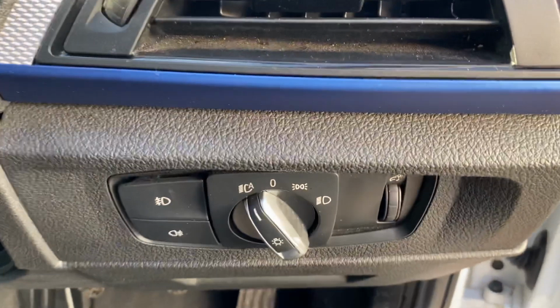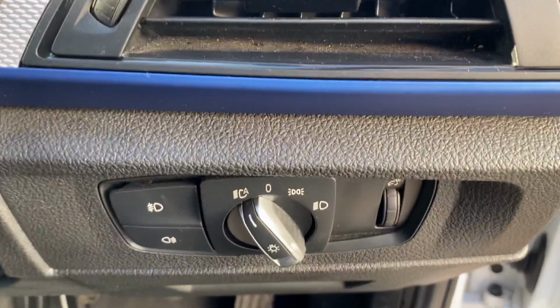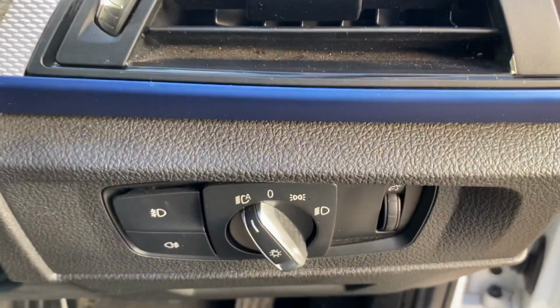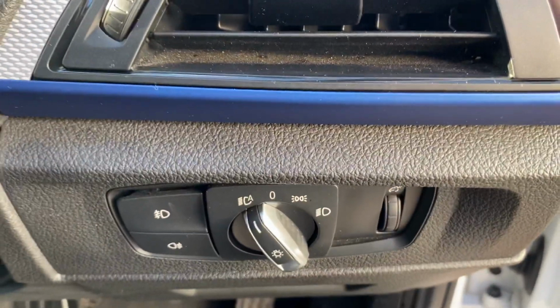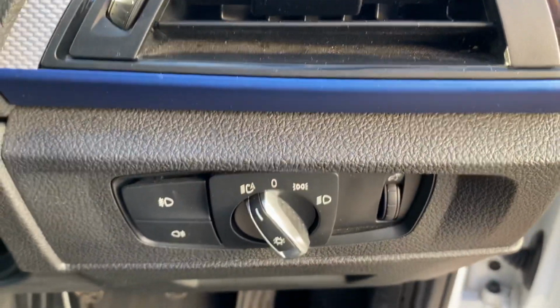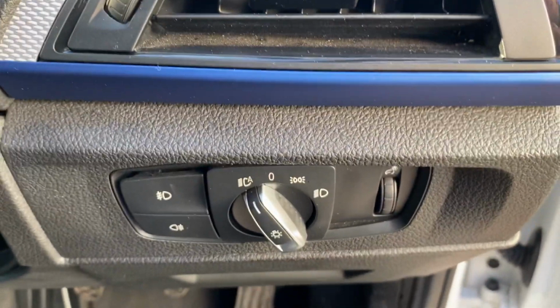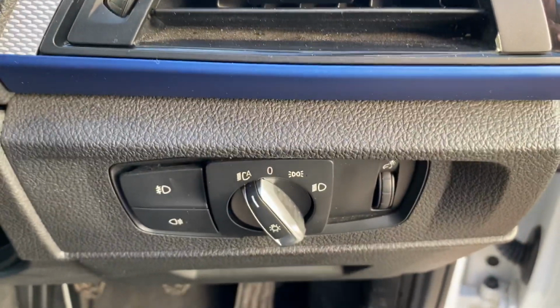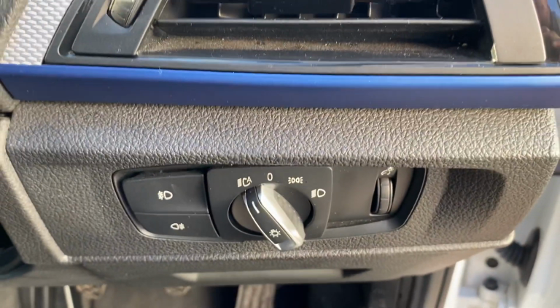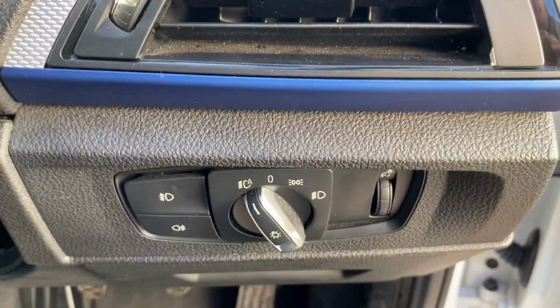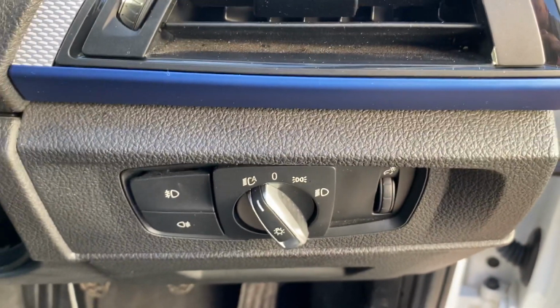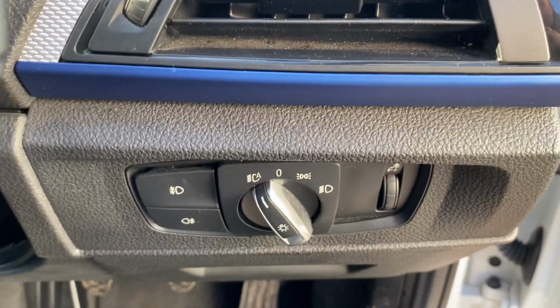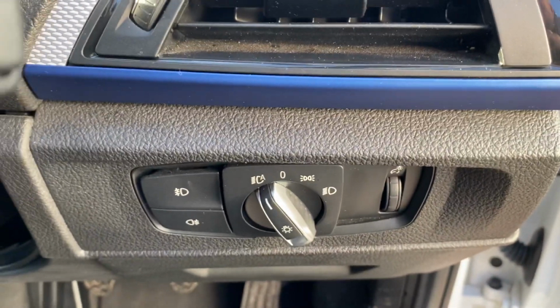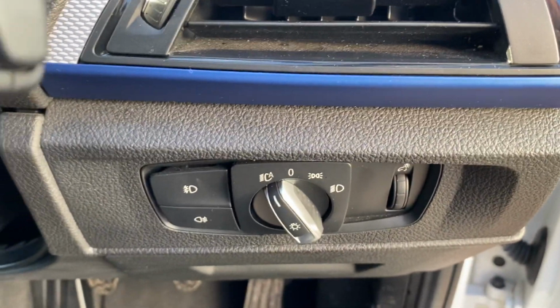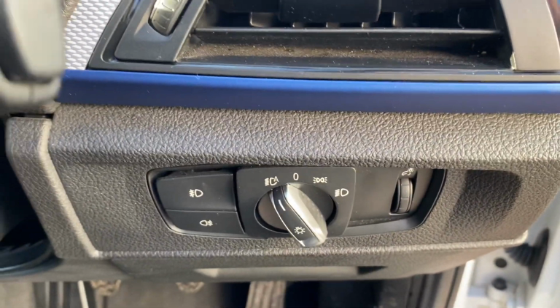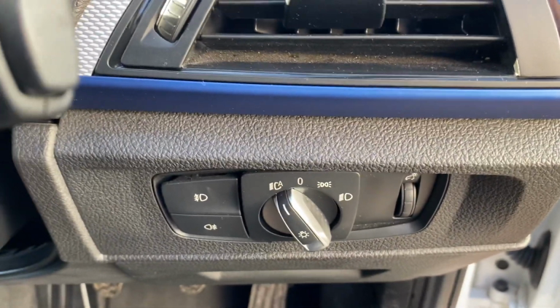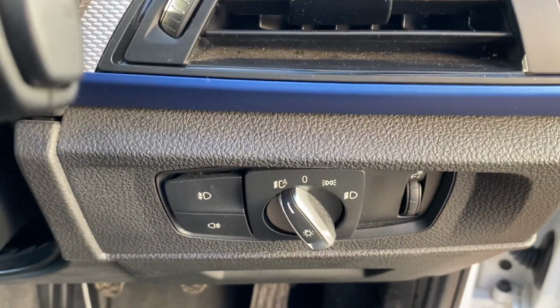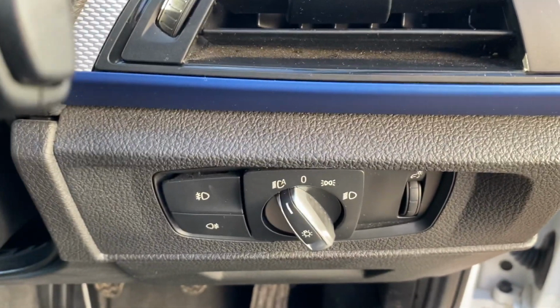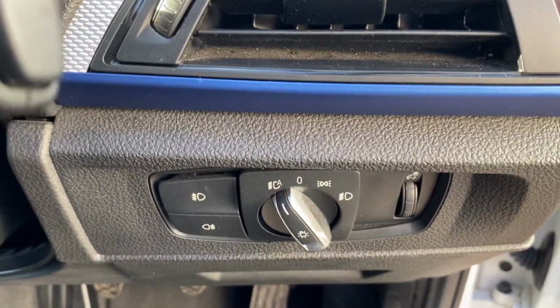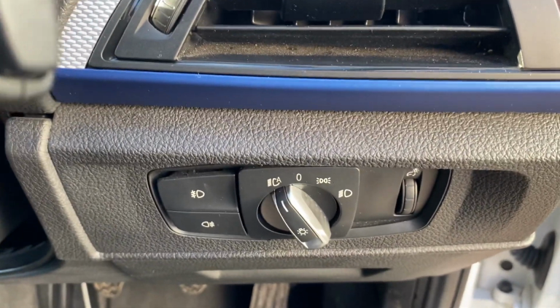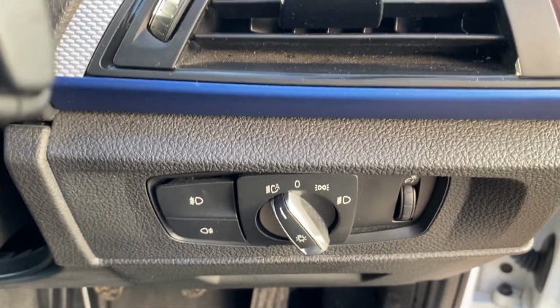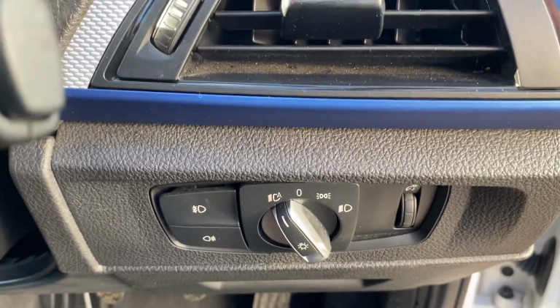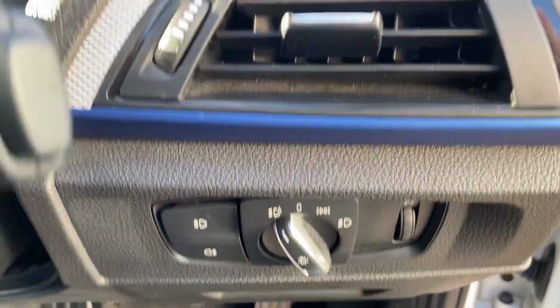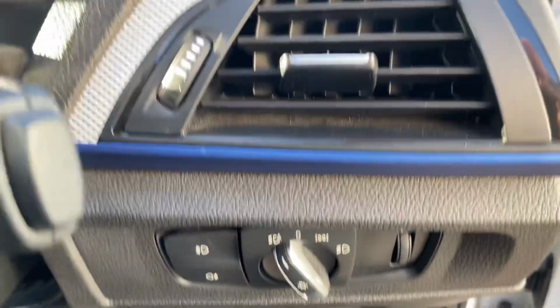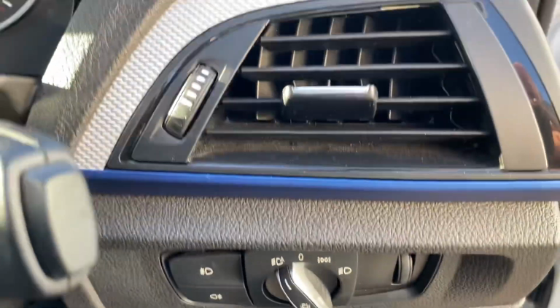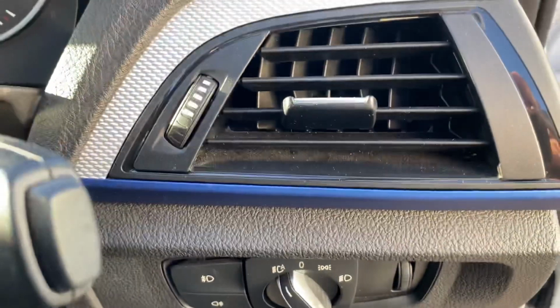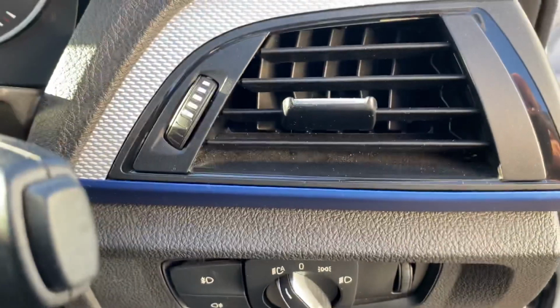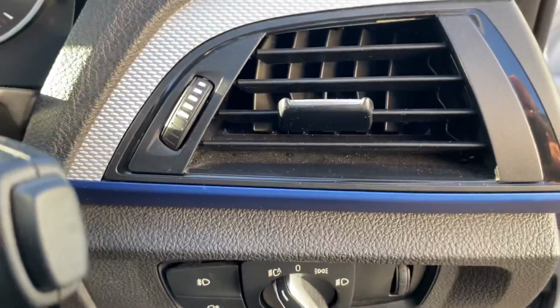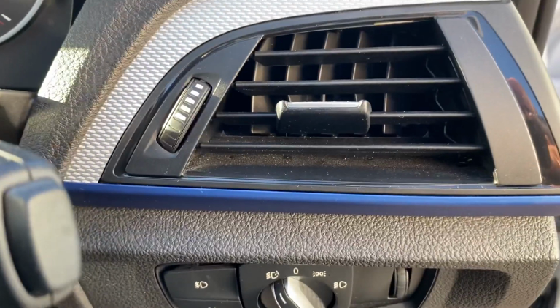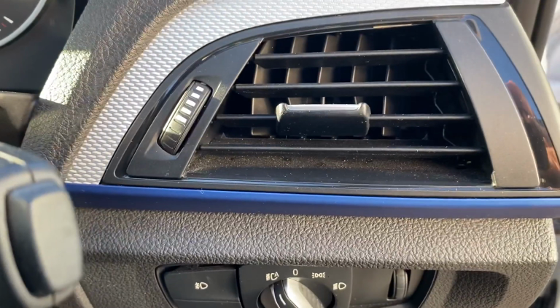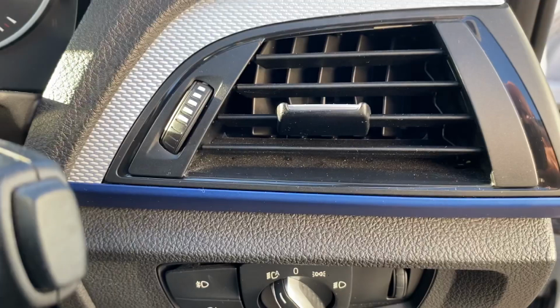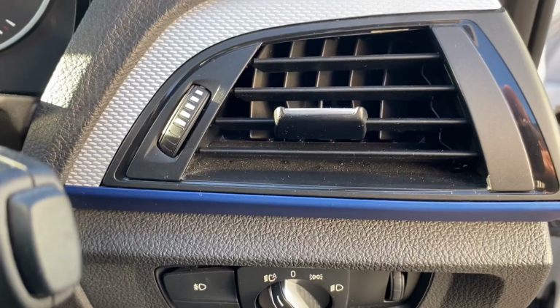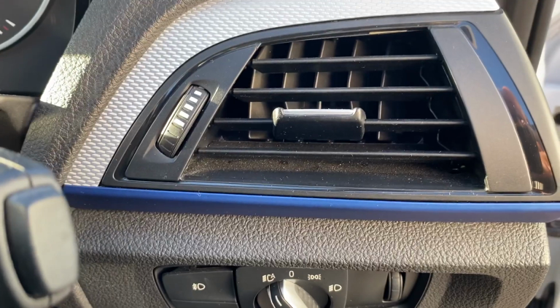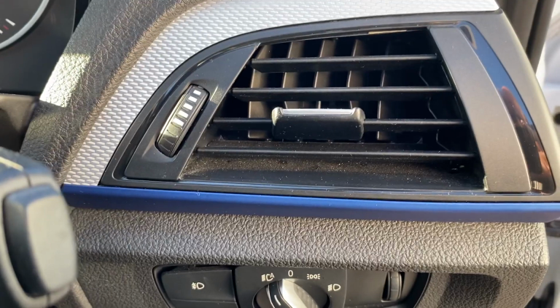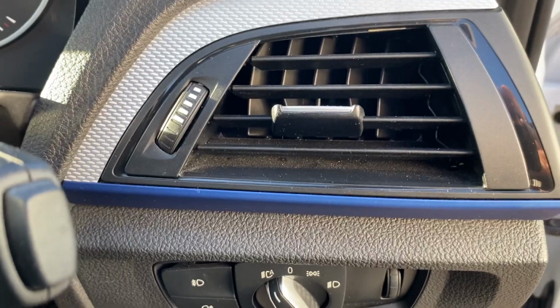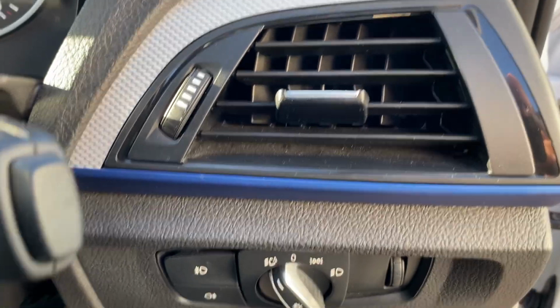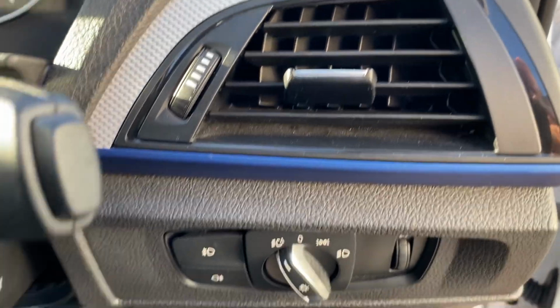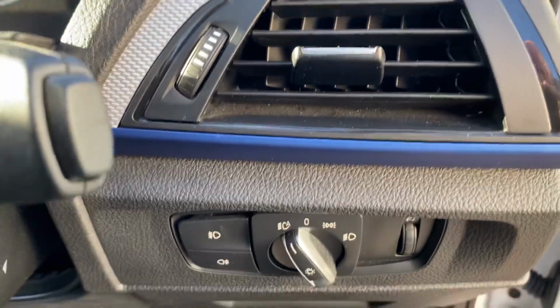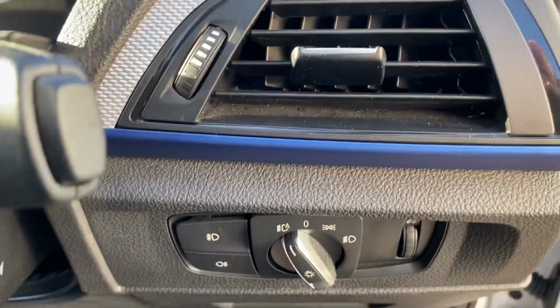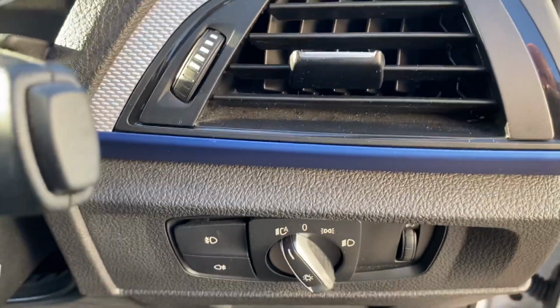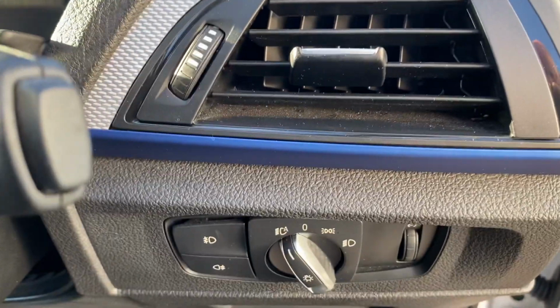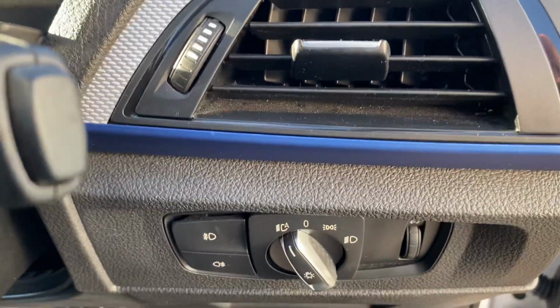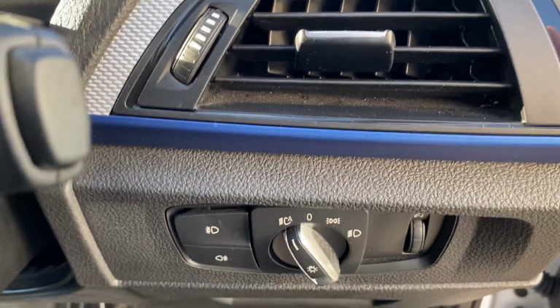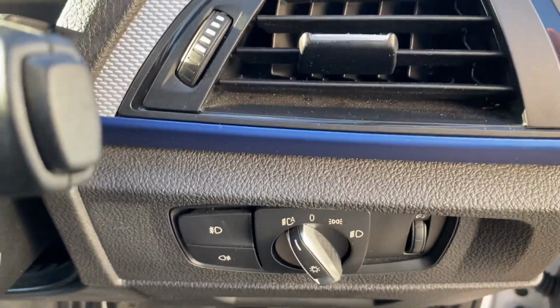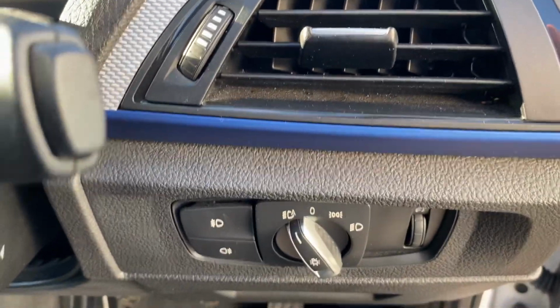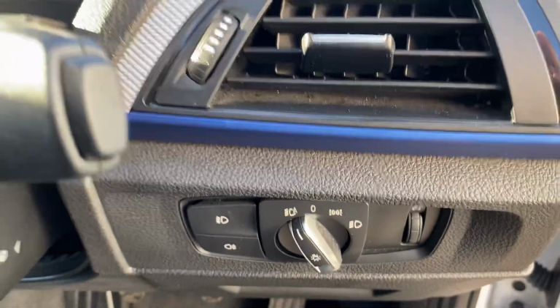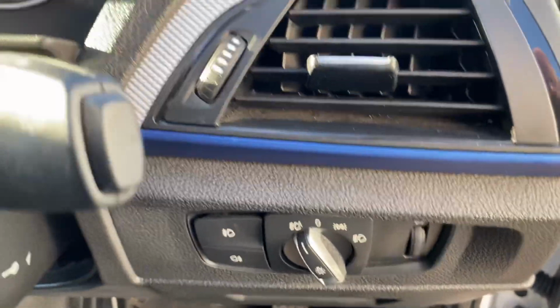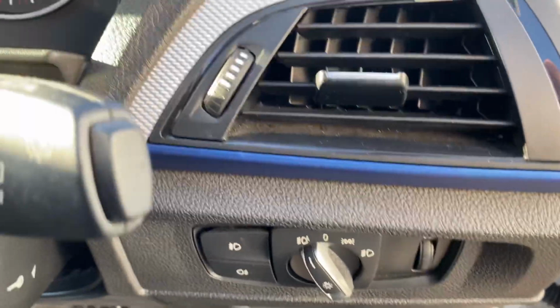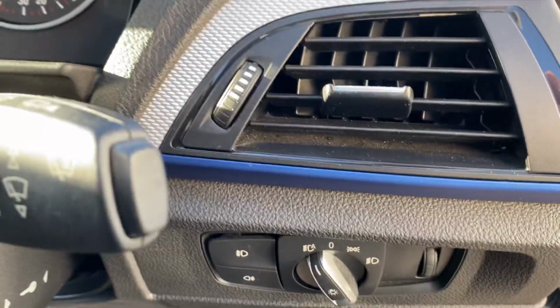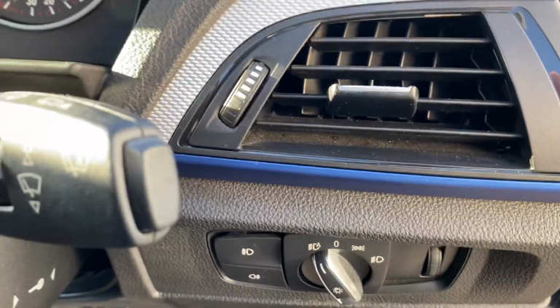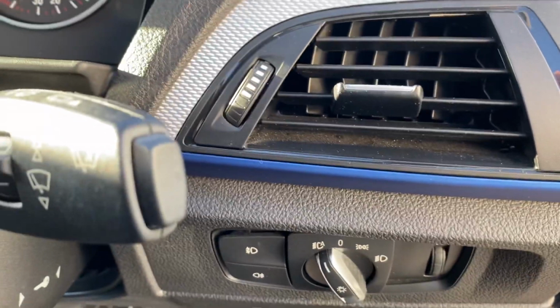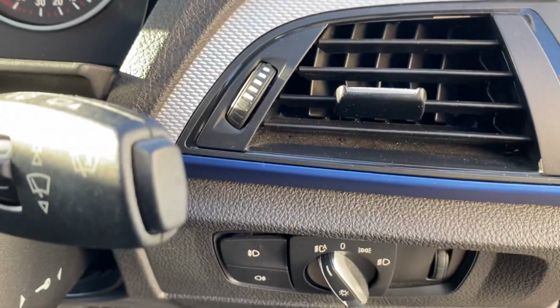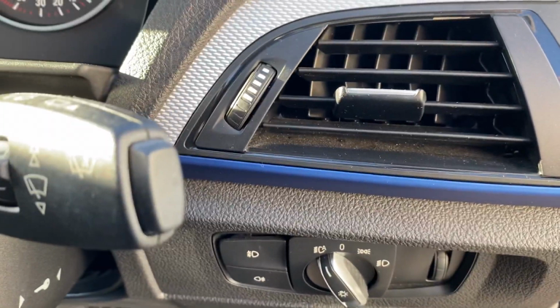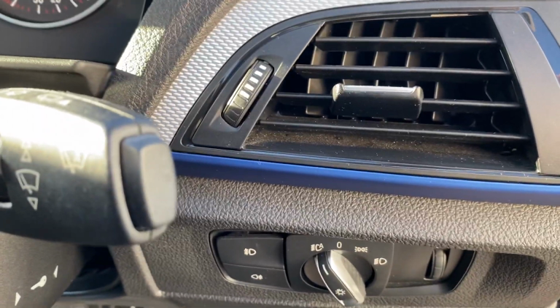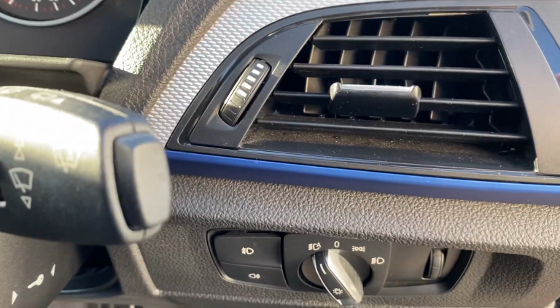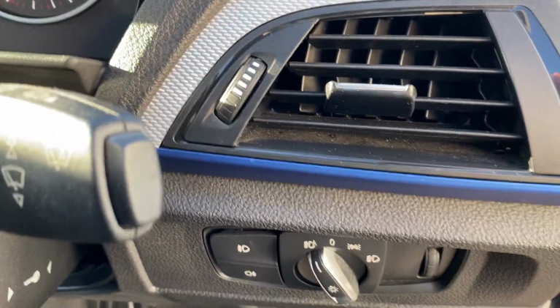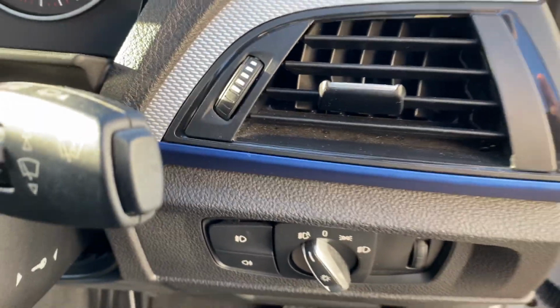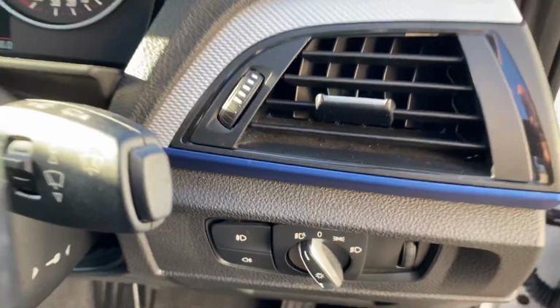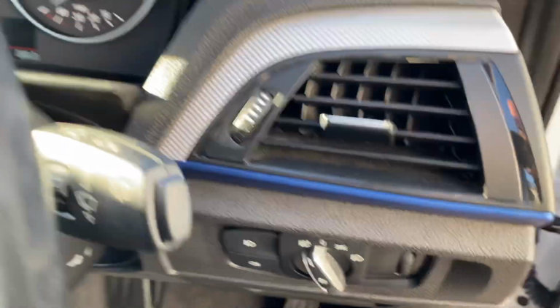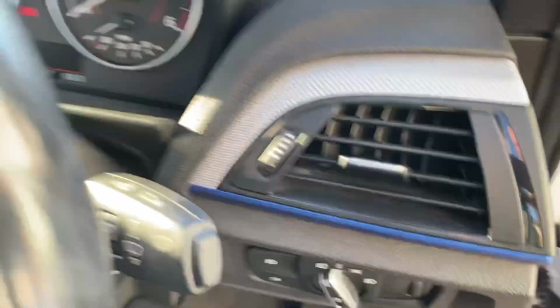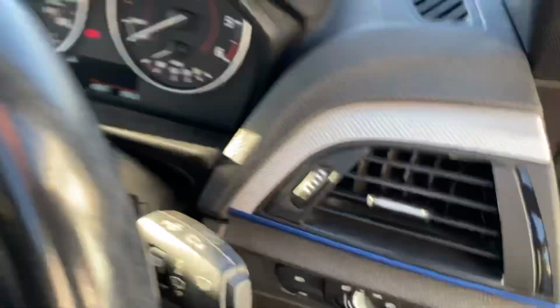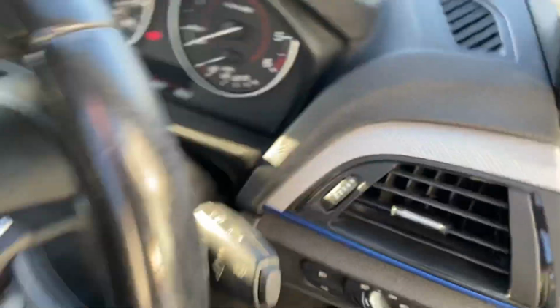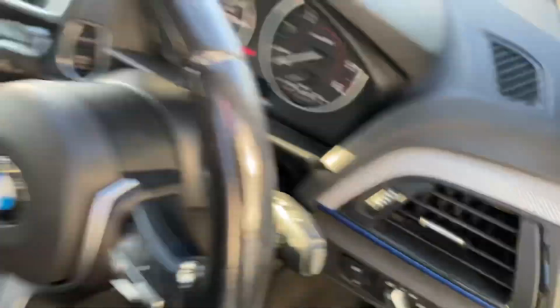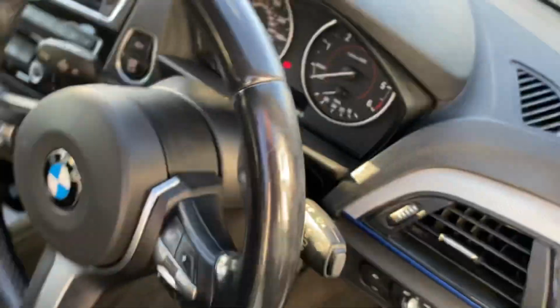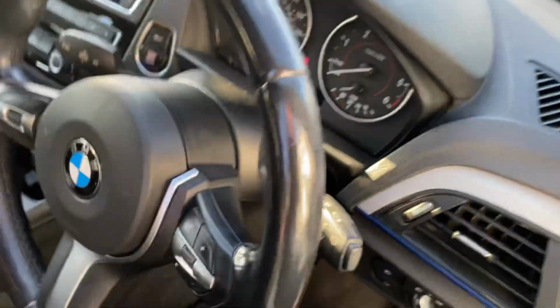Beautiful blue dashboard trim underneath the brushed aluminium. Automatic headlights and rain sensor wipers.